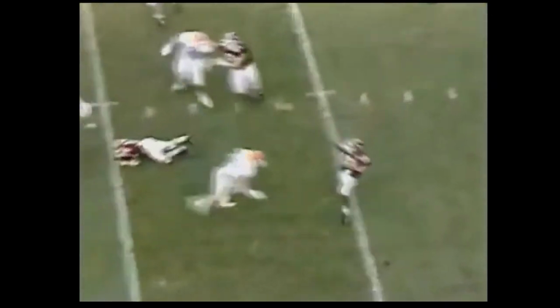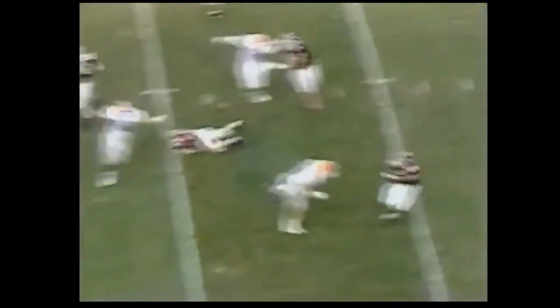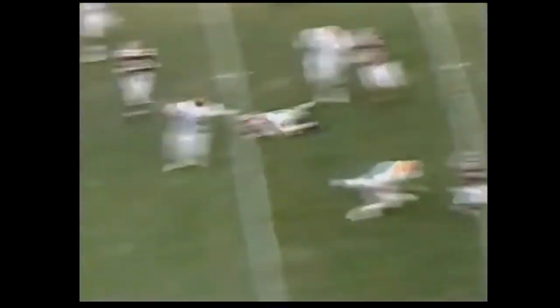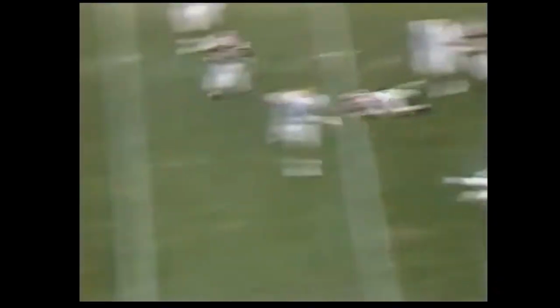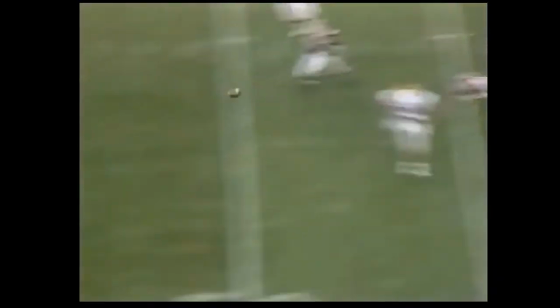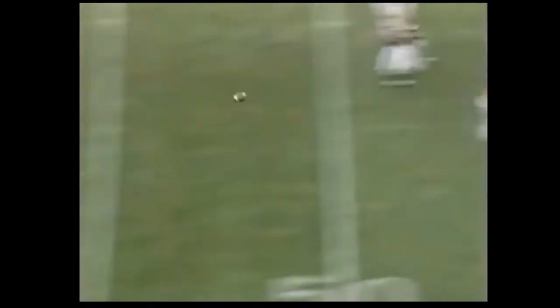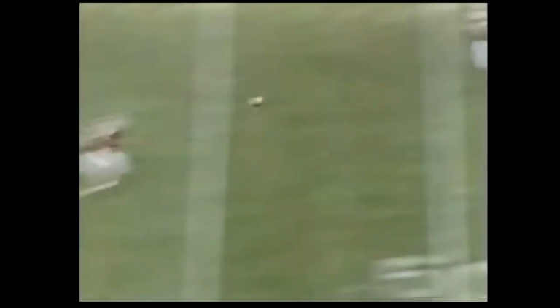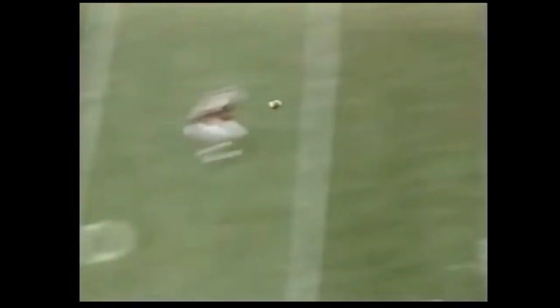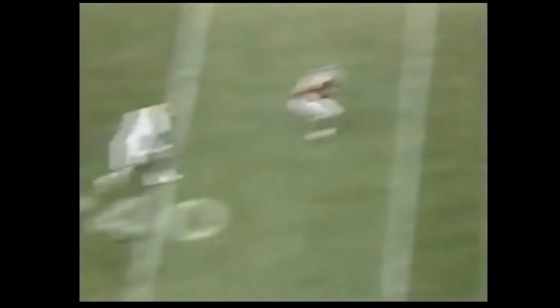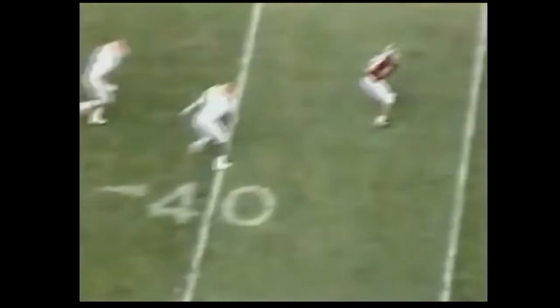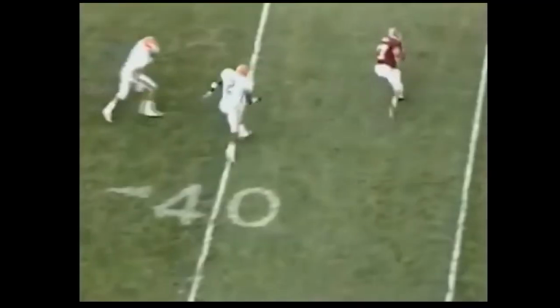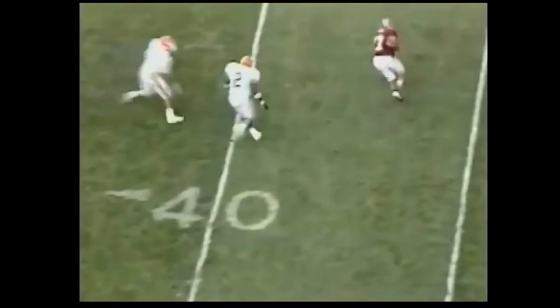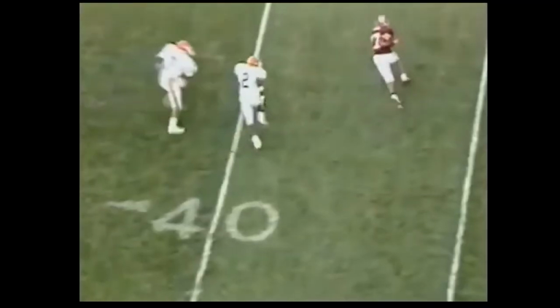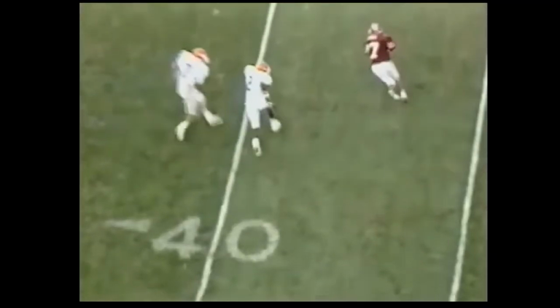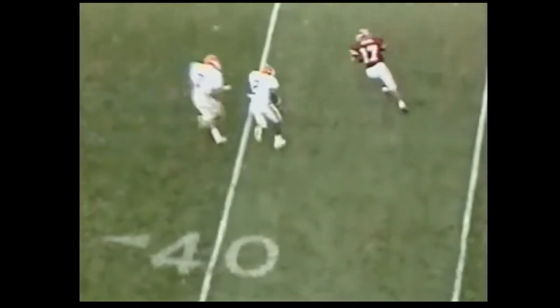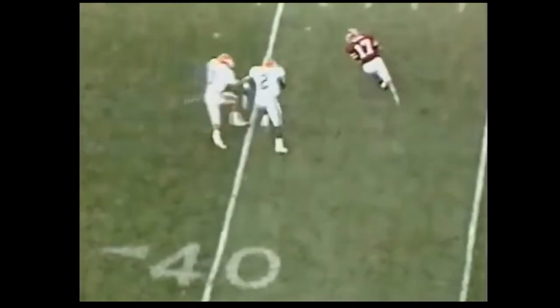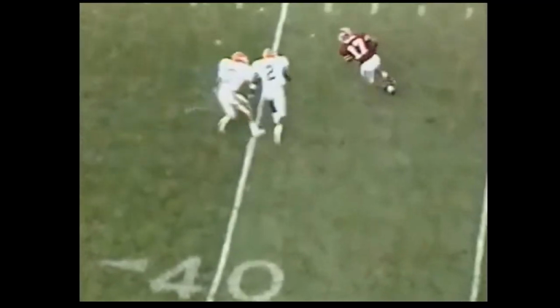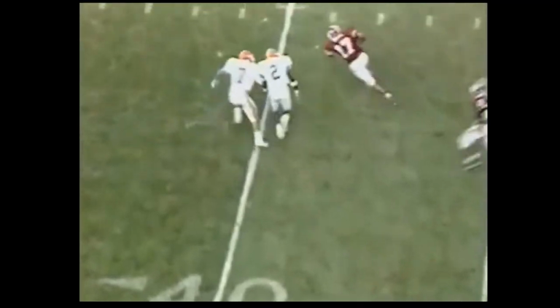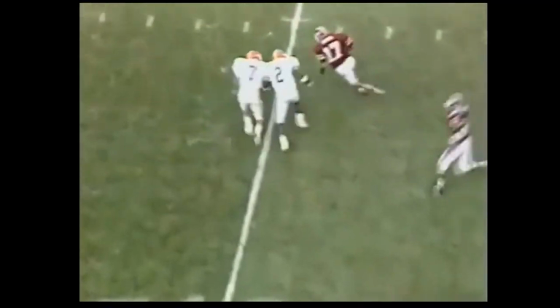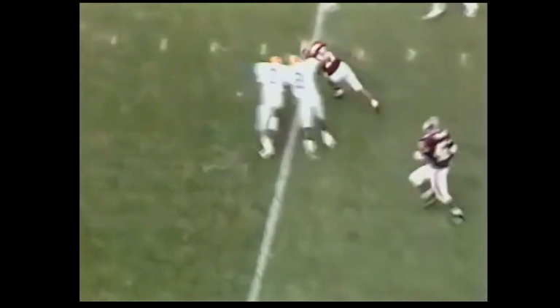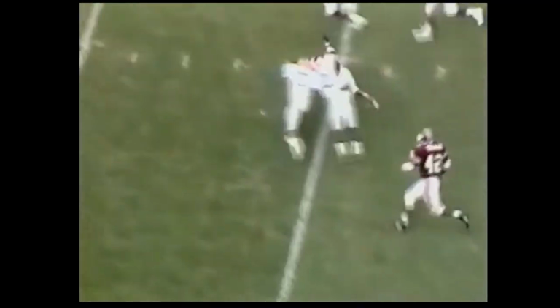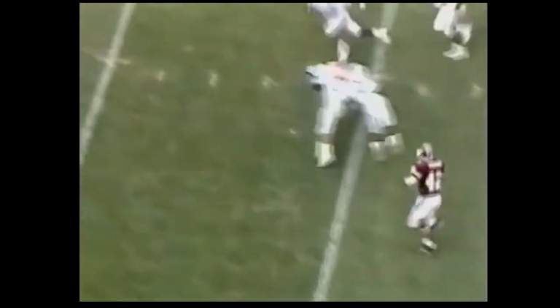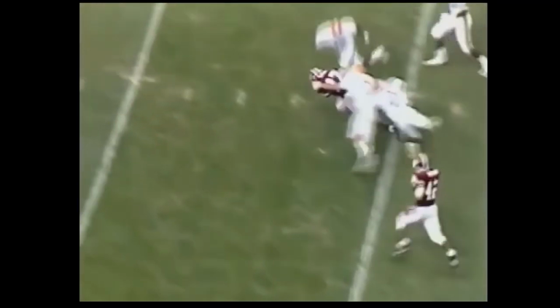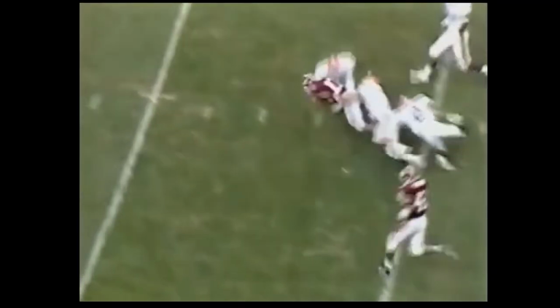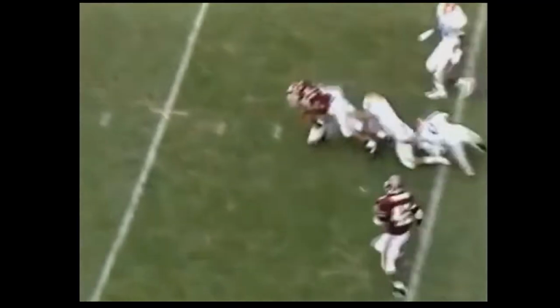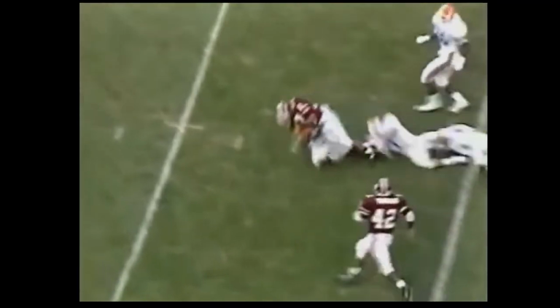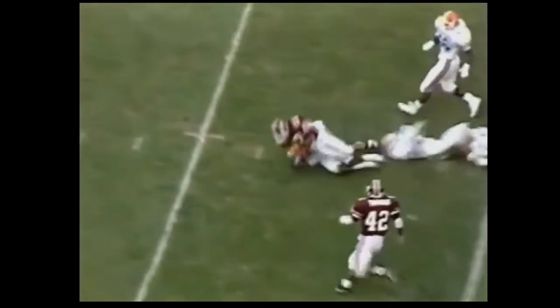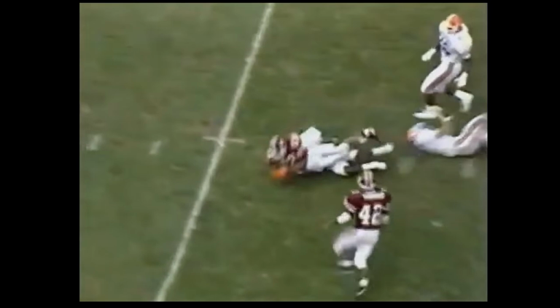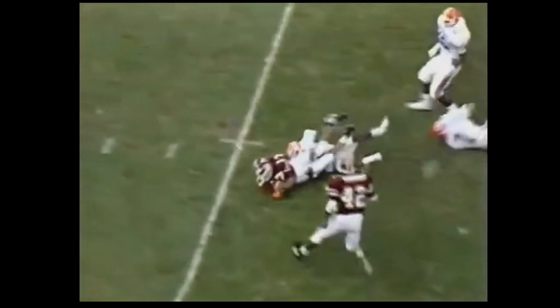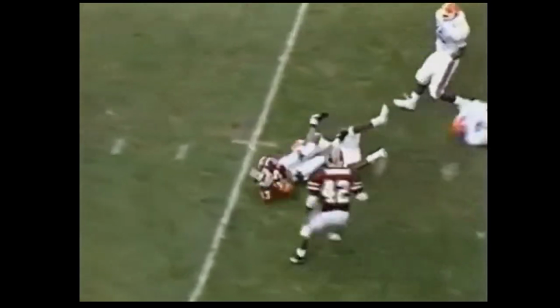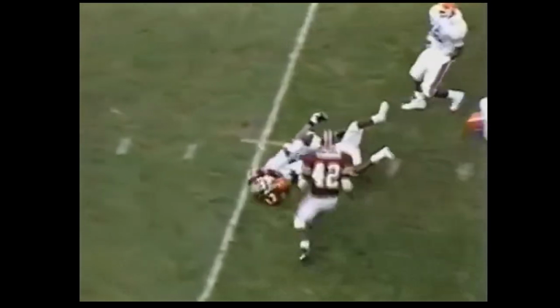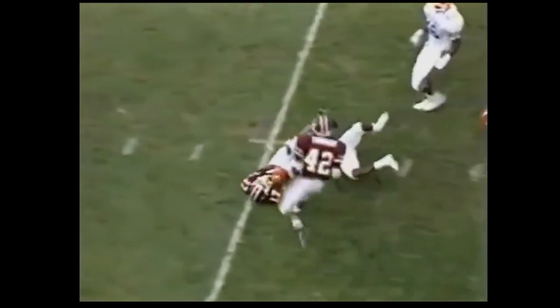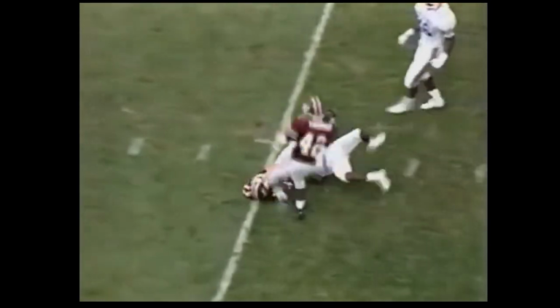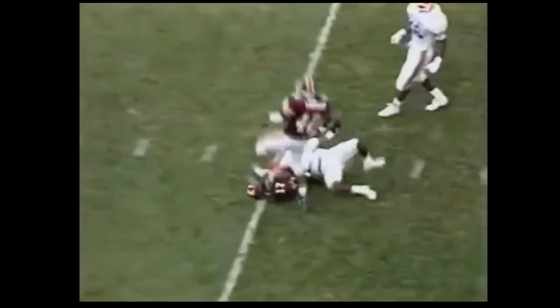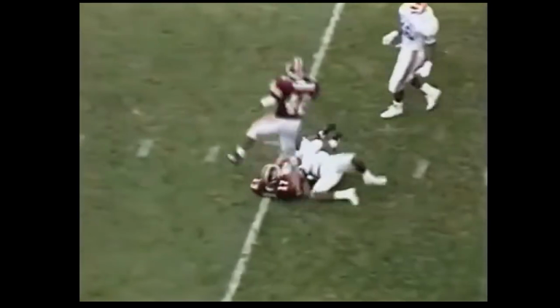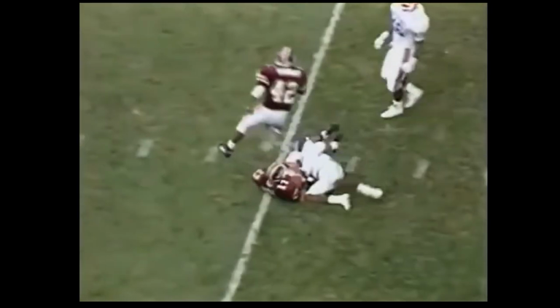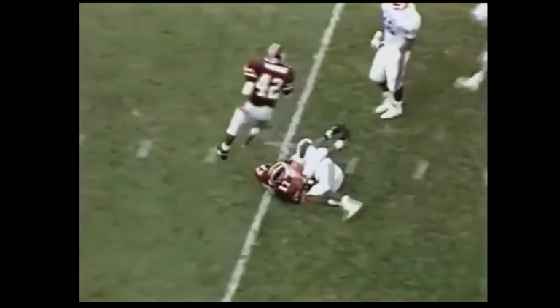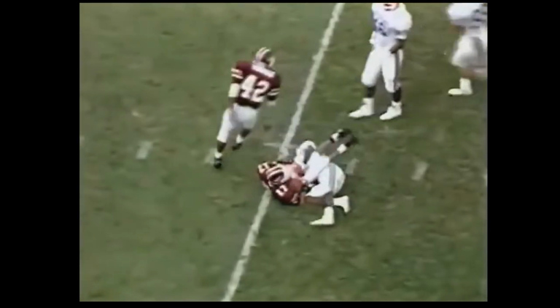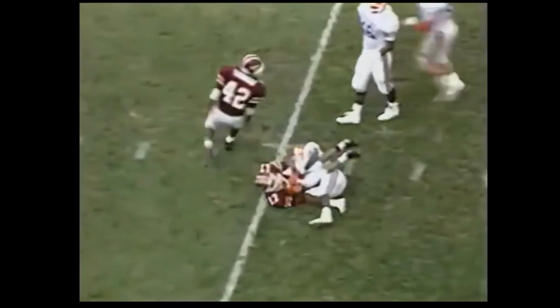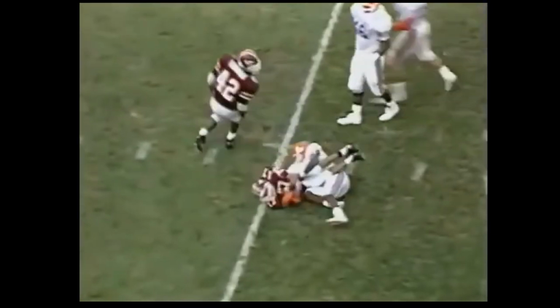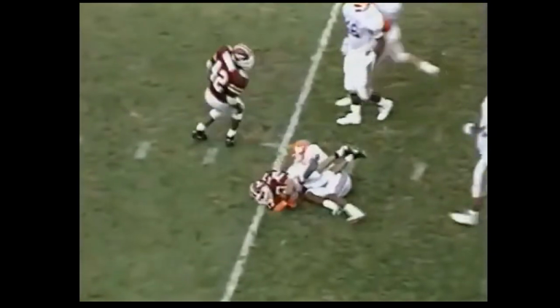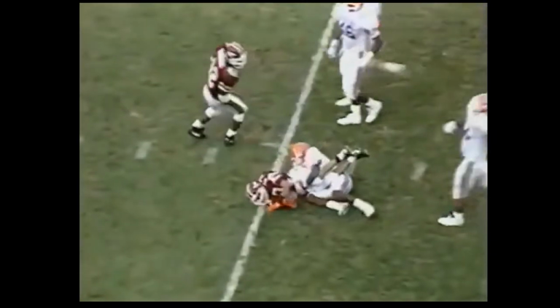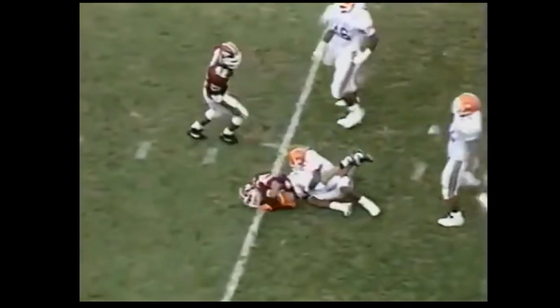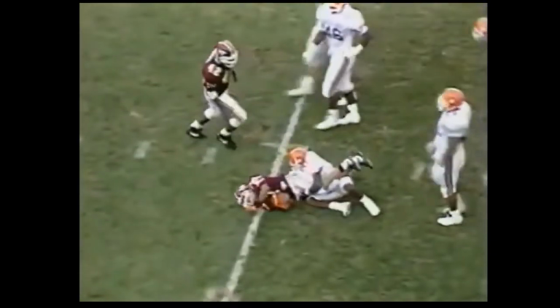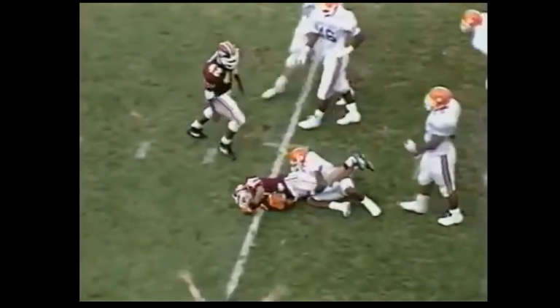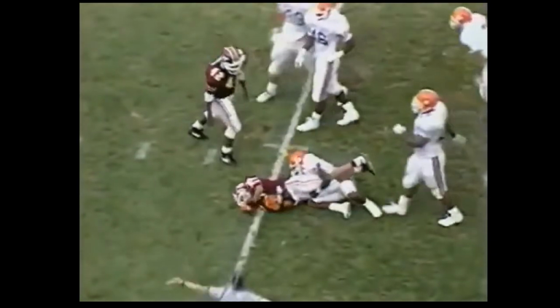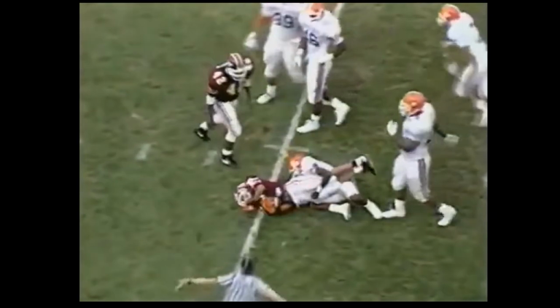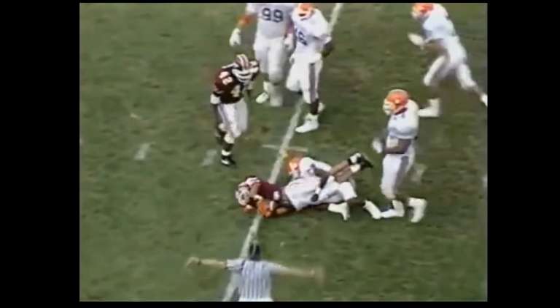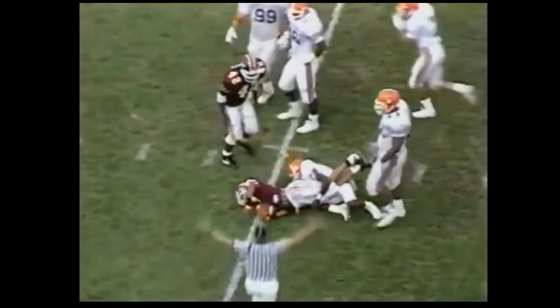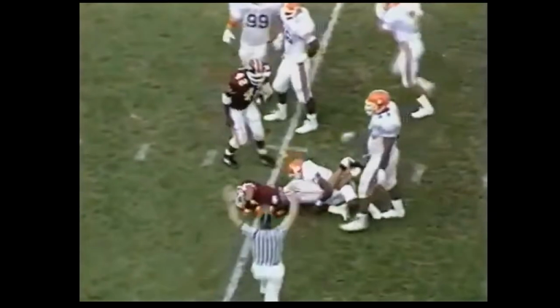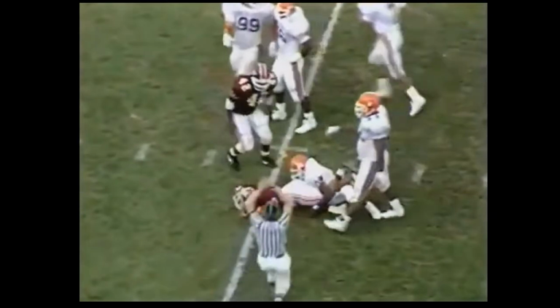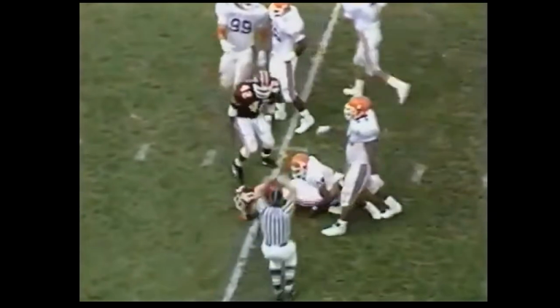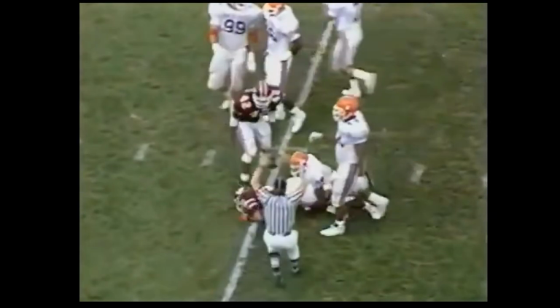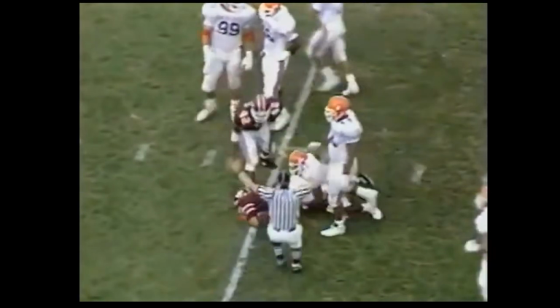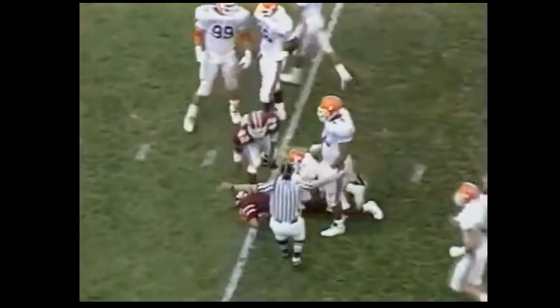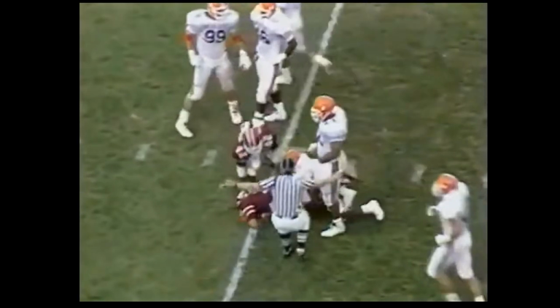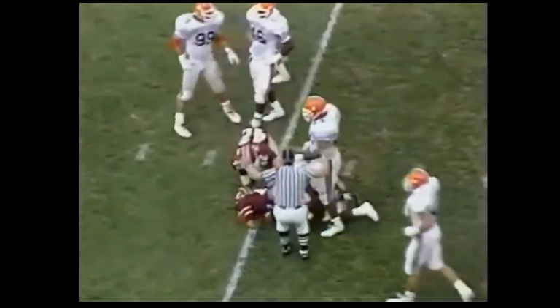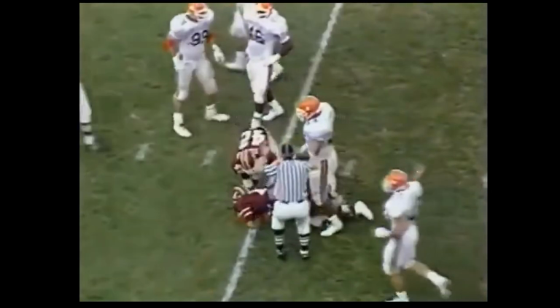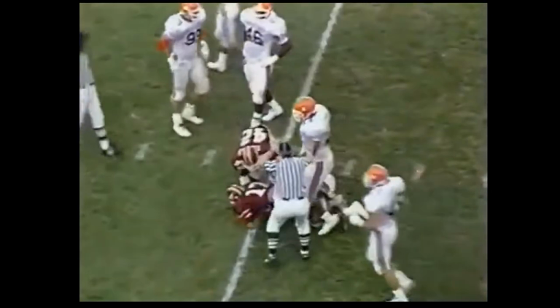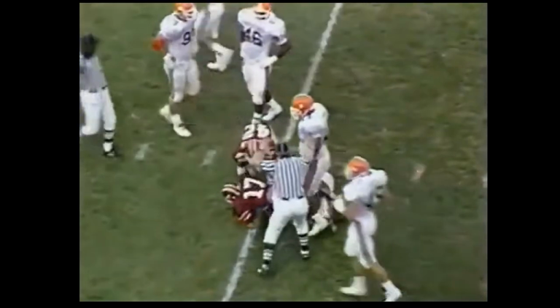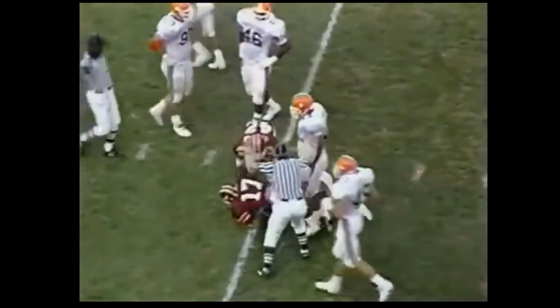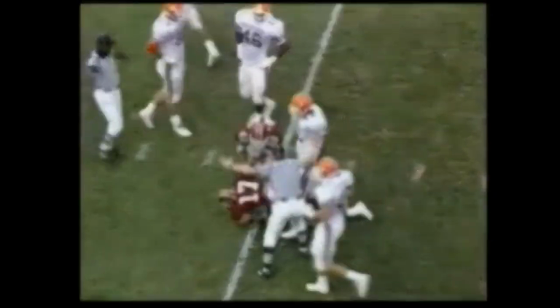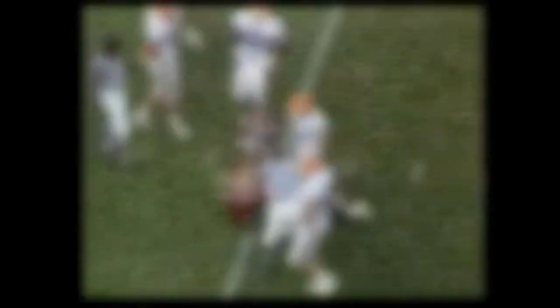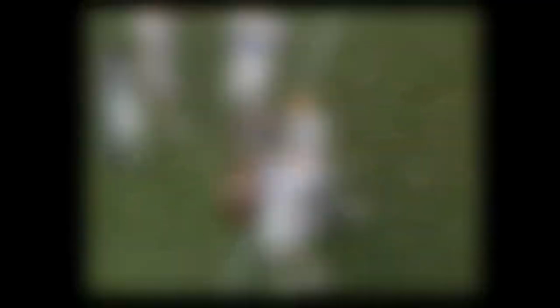Here's the Hokies throwing again. DeShazo throwing — it's caught by Steele at the 40, down to the Bowling Green 35-yard line.